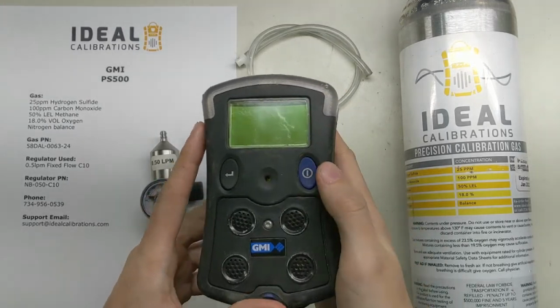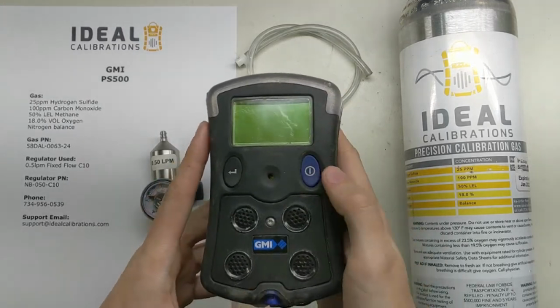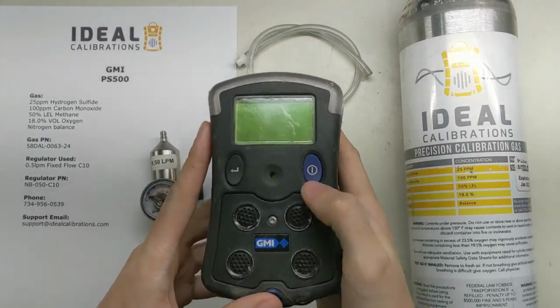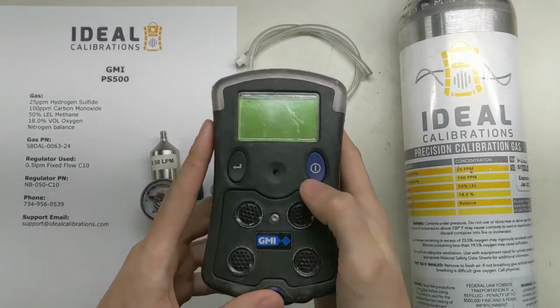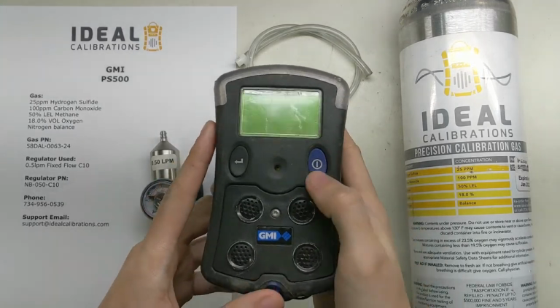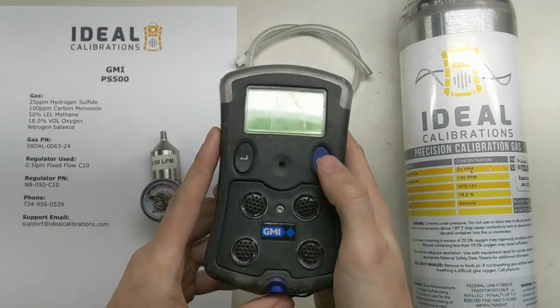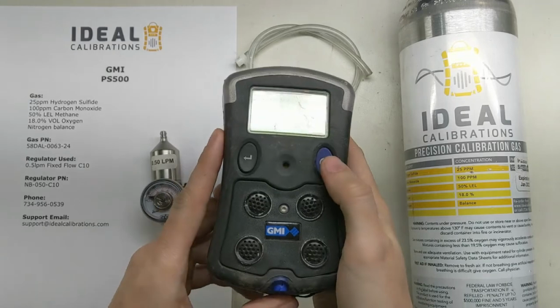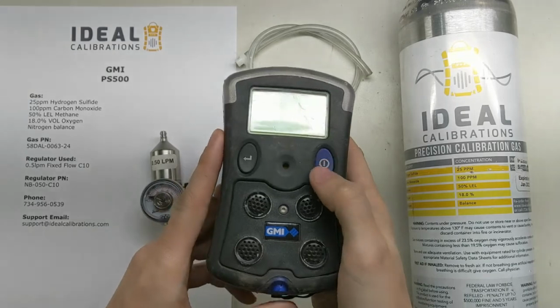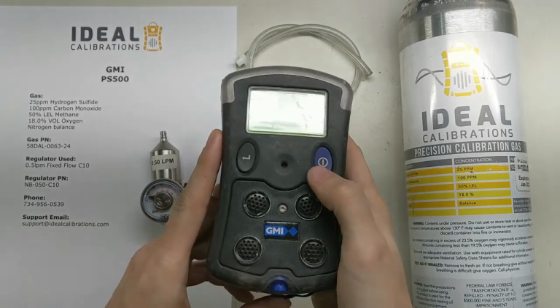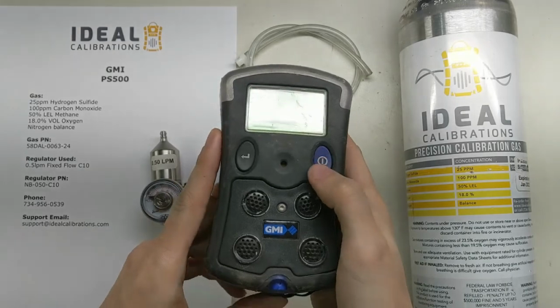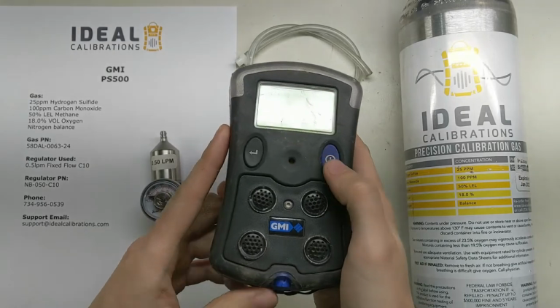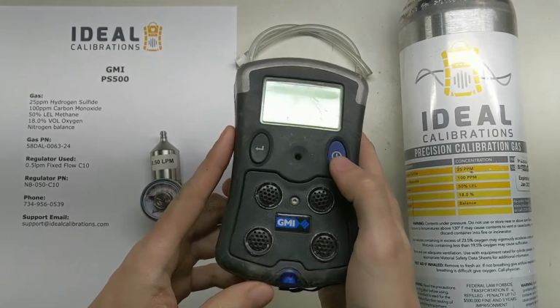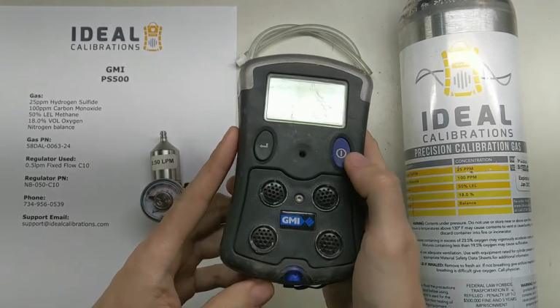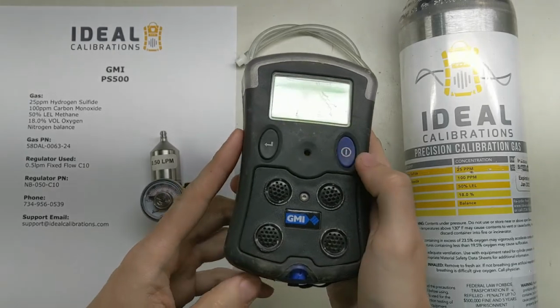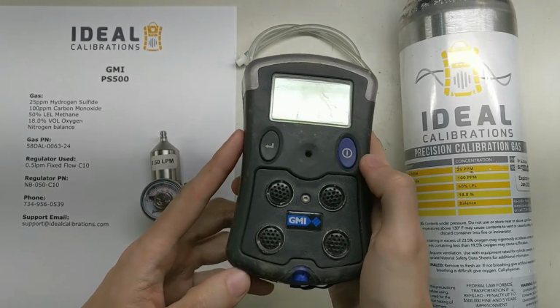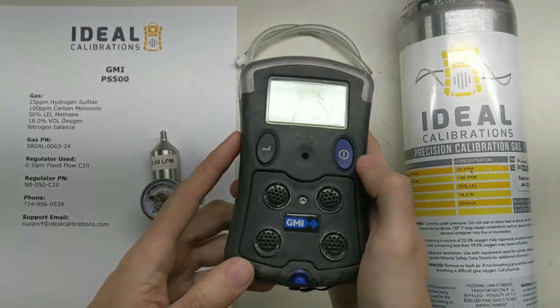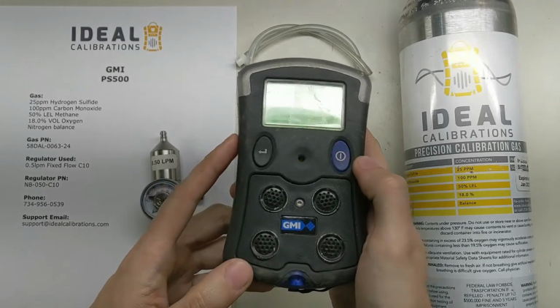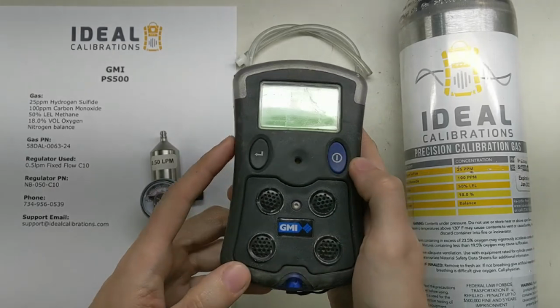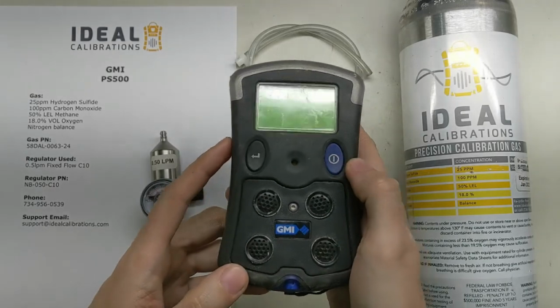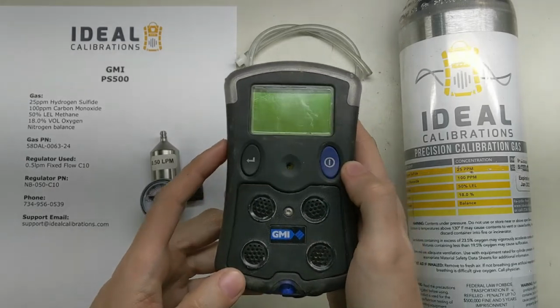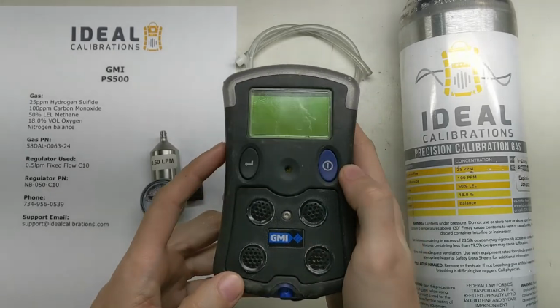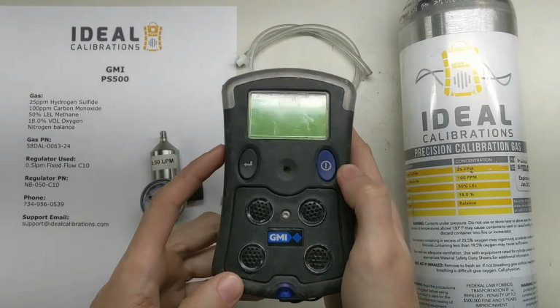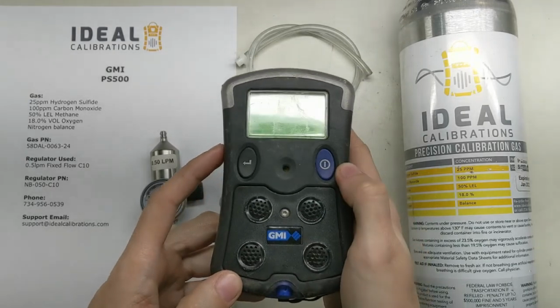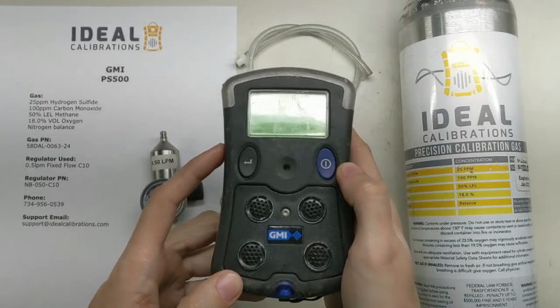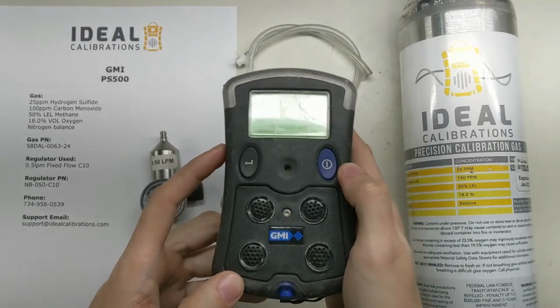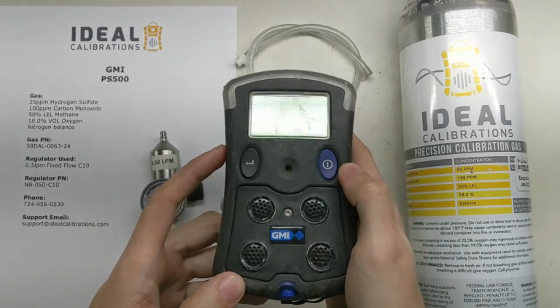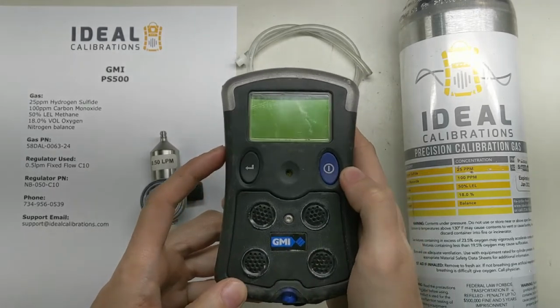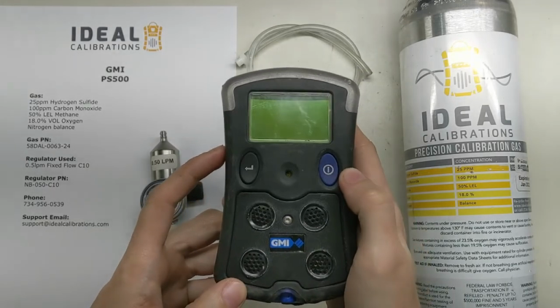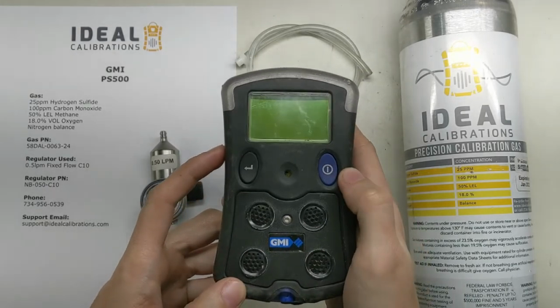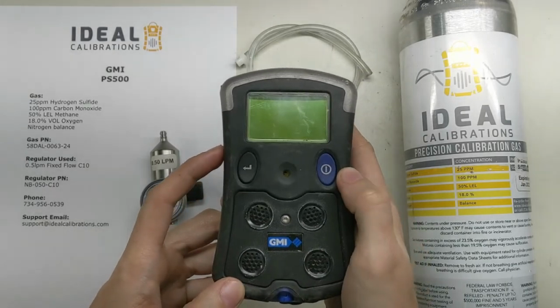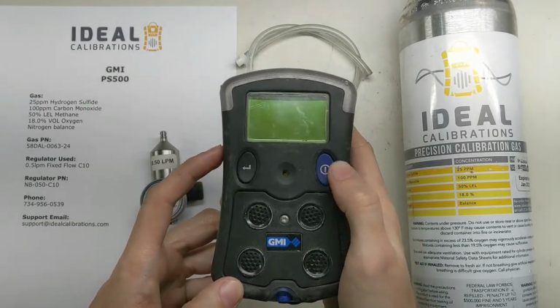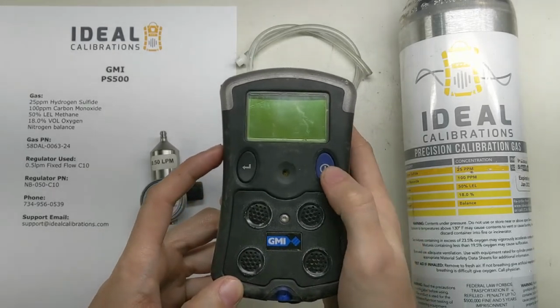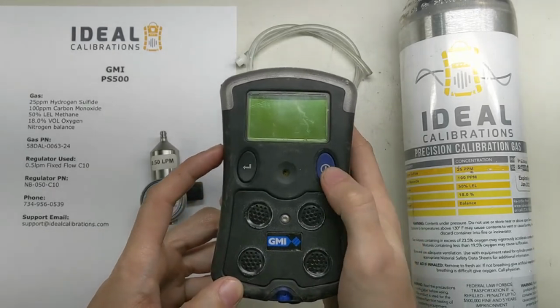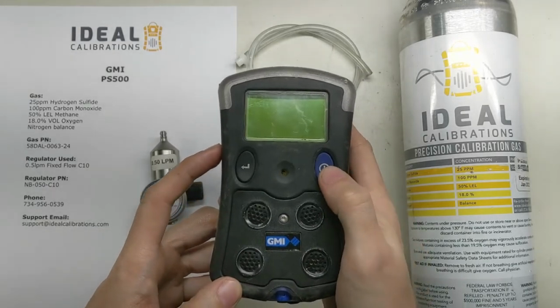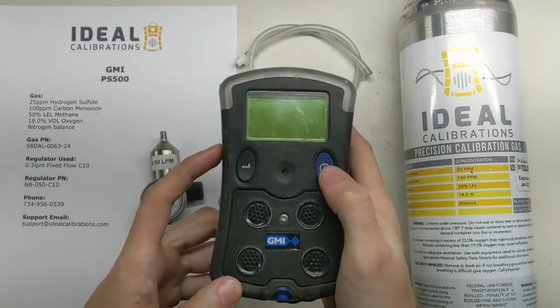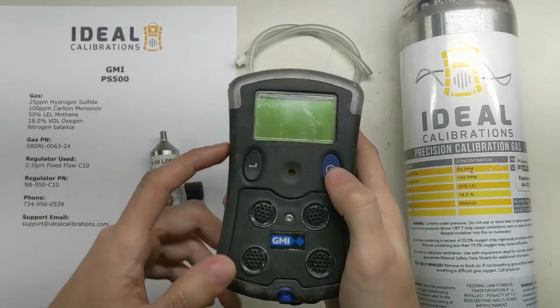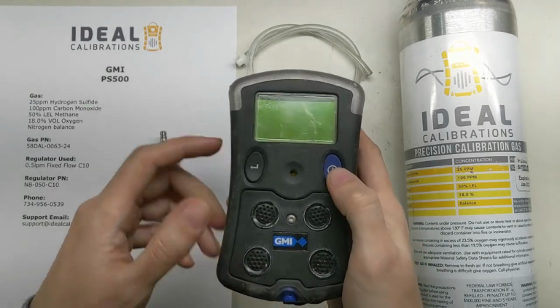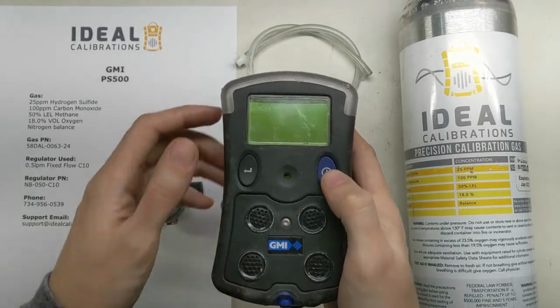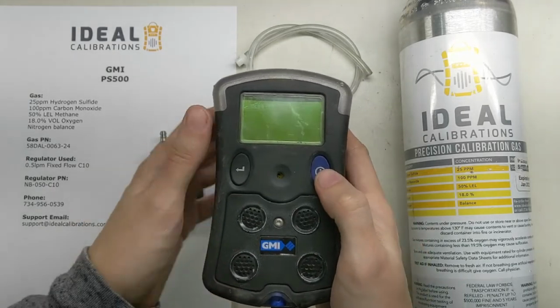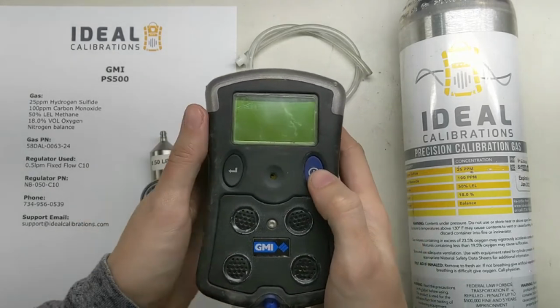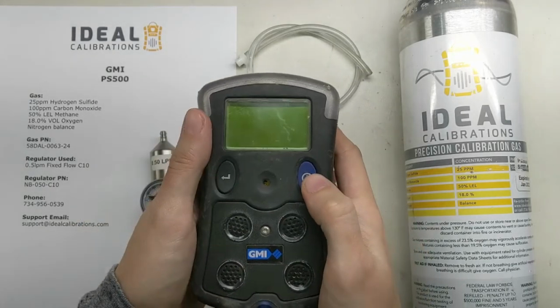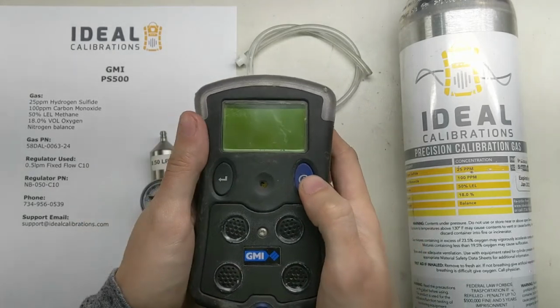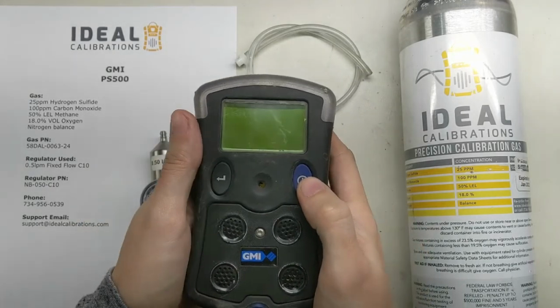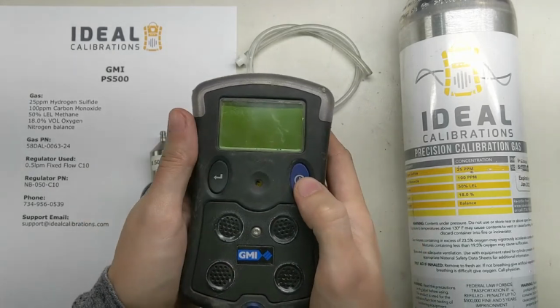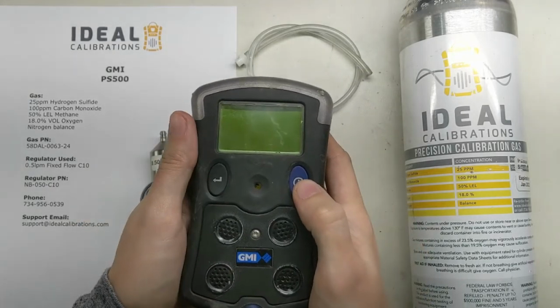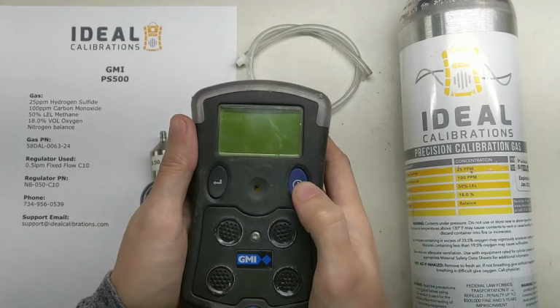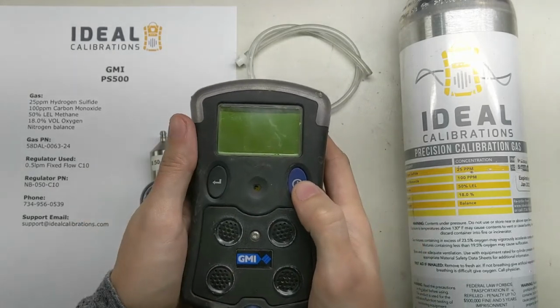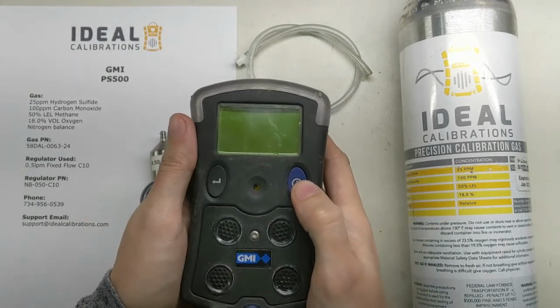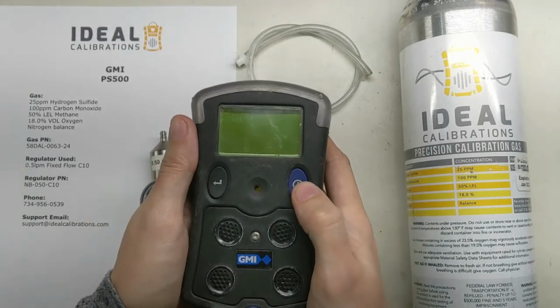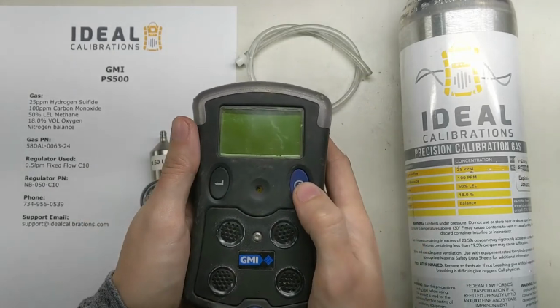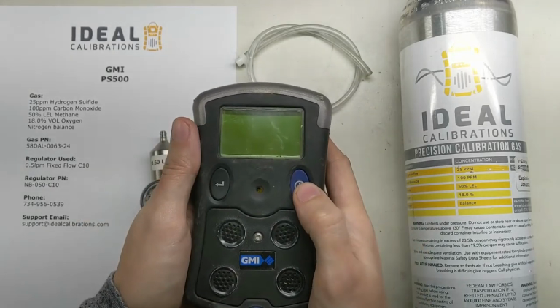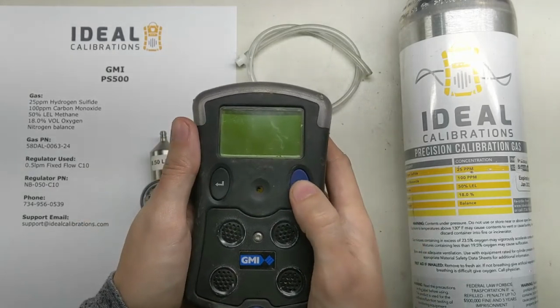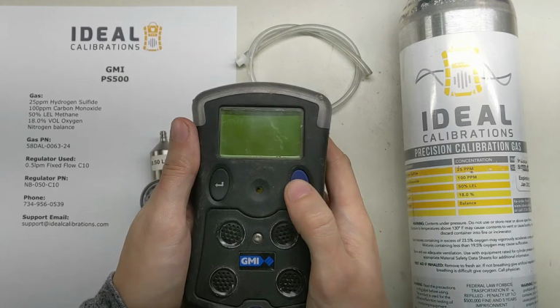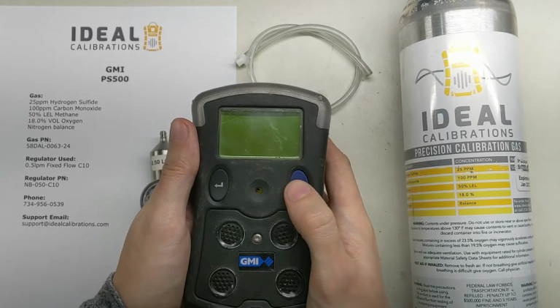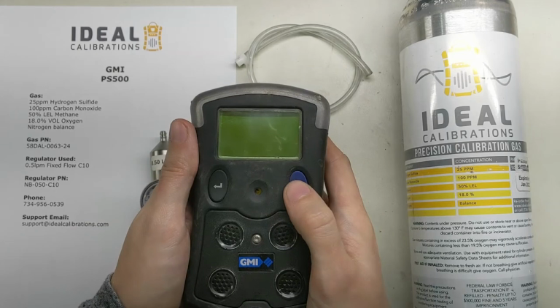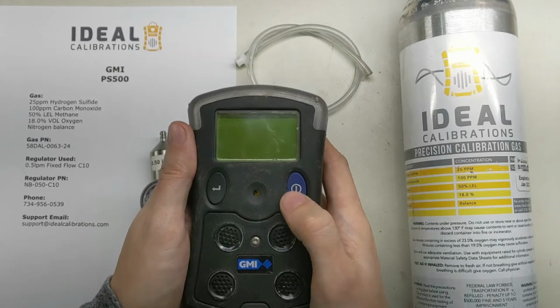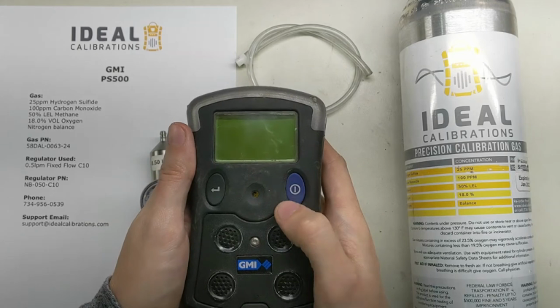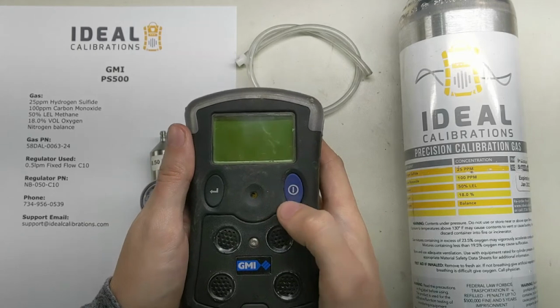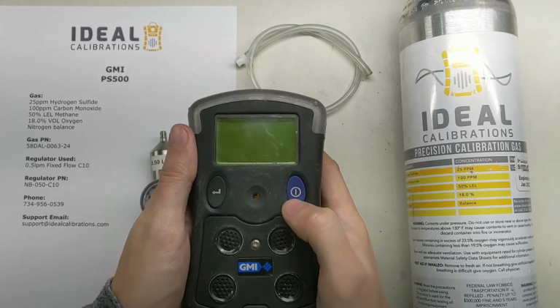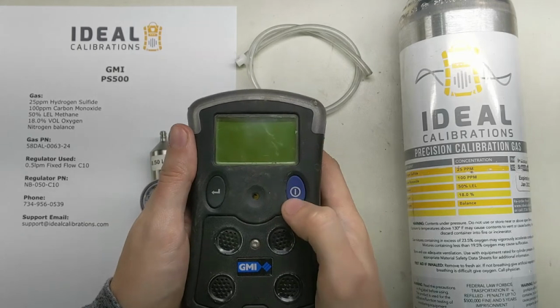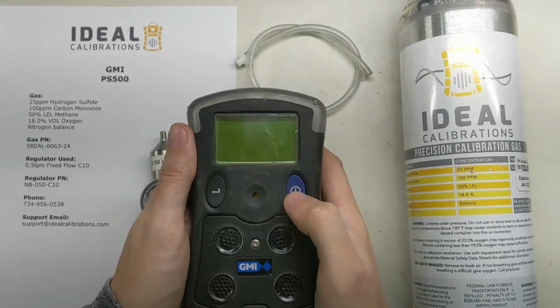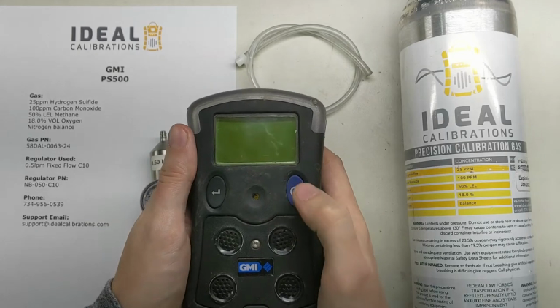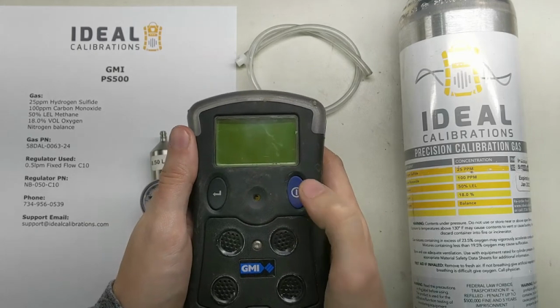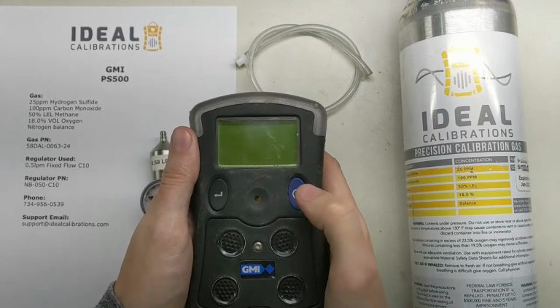It's a four-gas pumped or diffusion unit. You can switch it during operation, but let's get it started and then we'll check and make sure we've got everything set here.